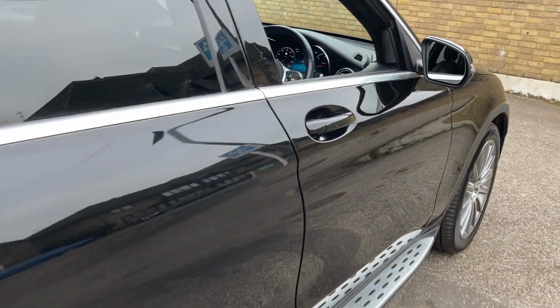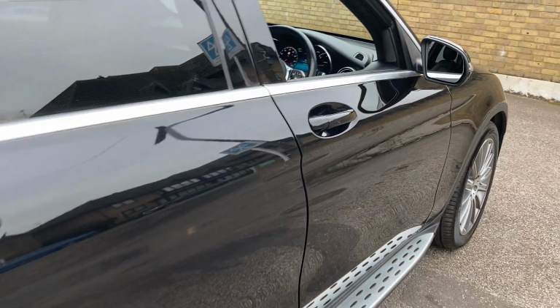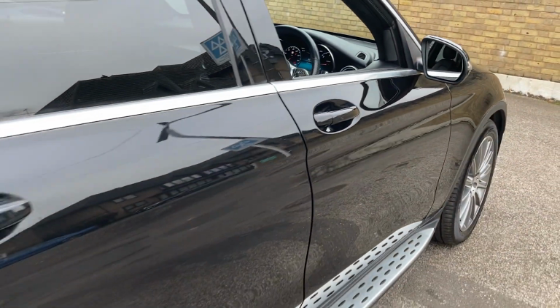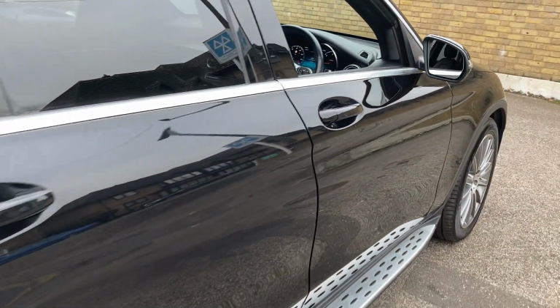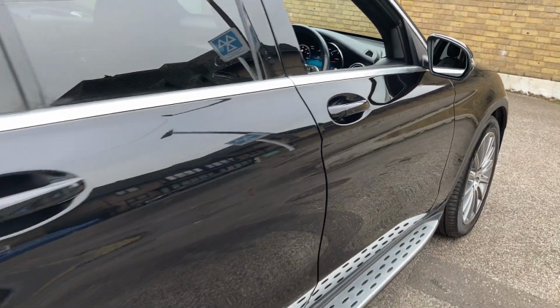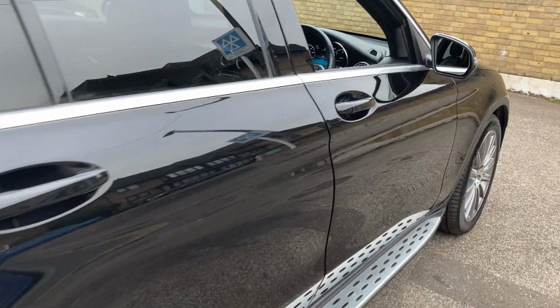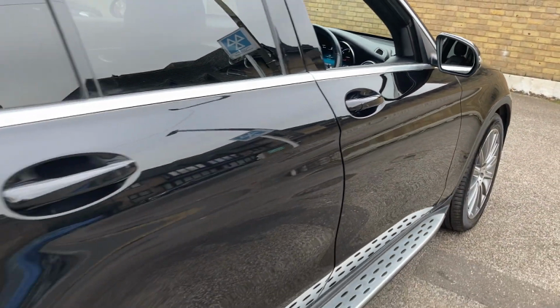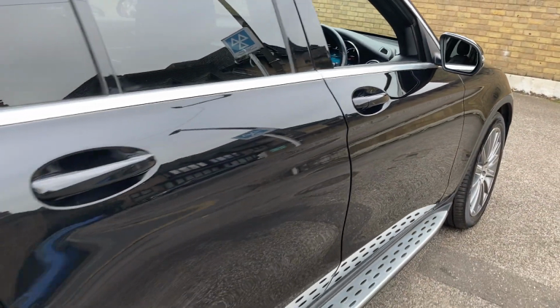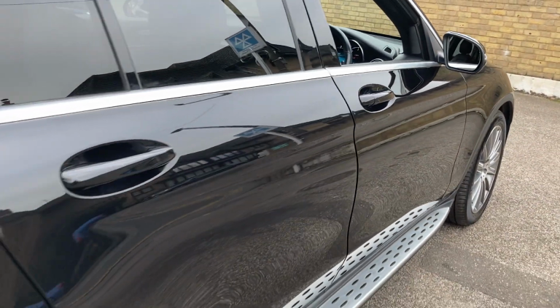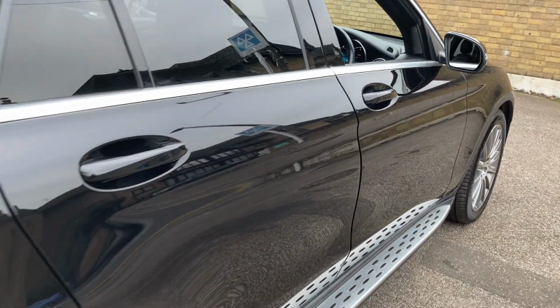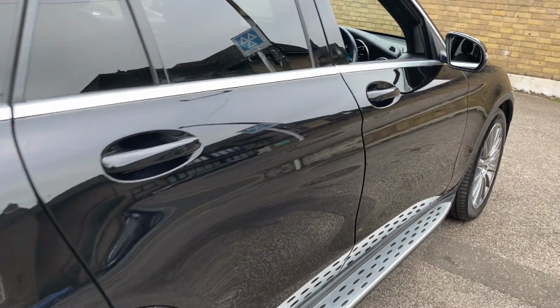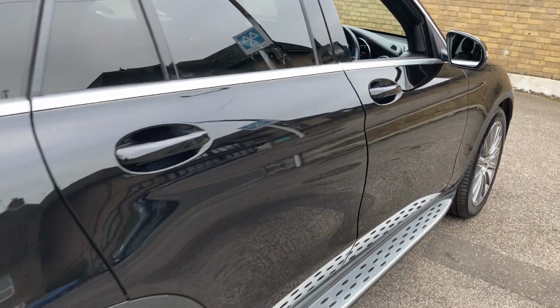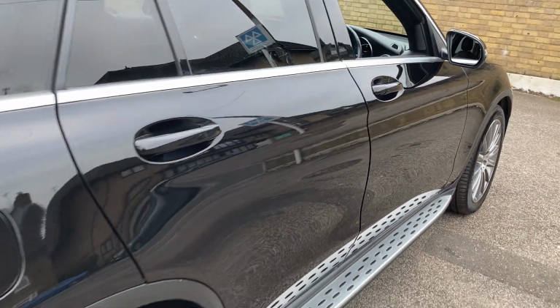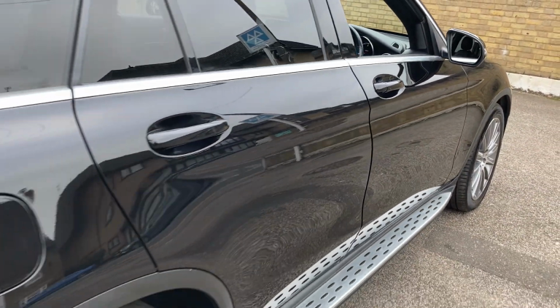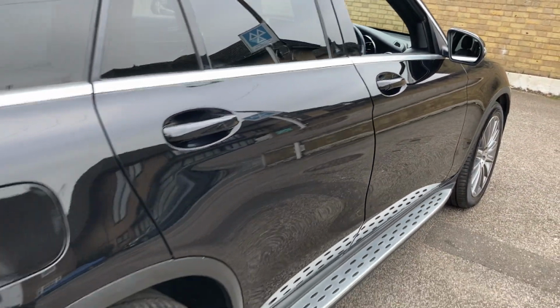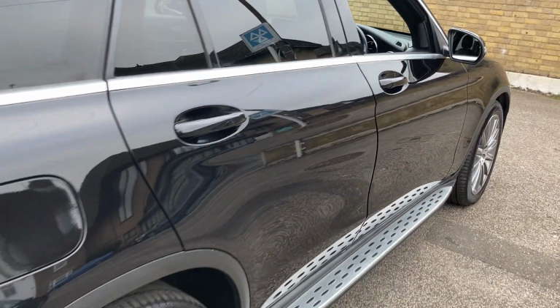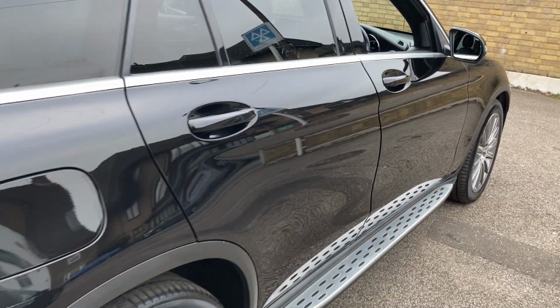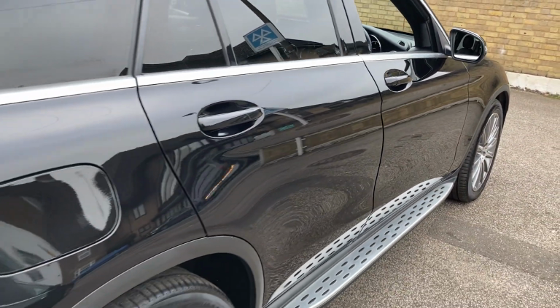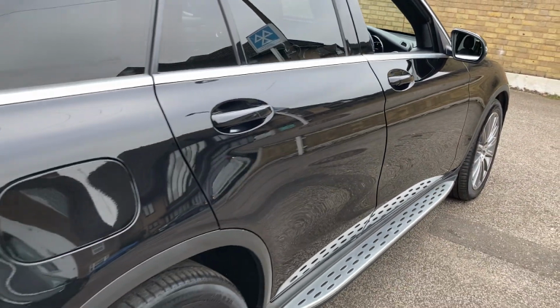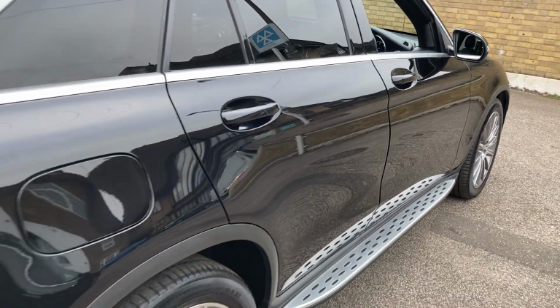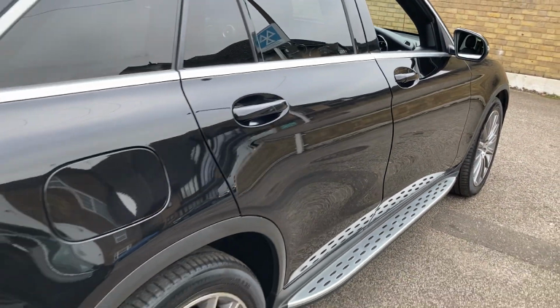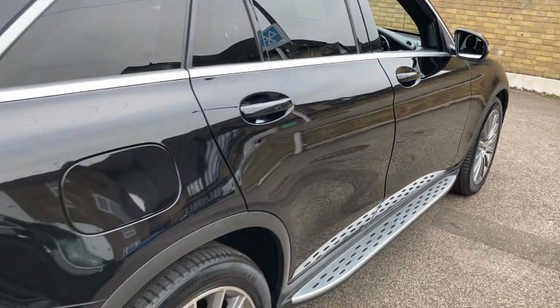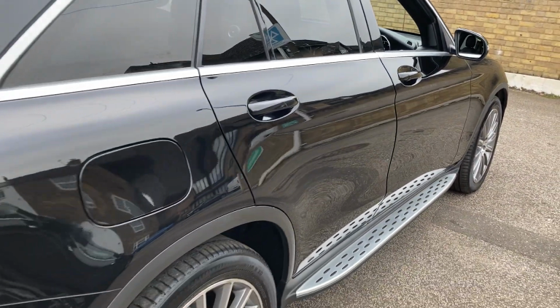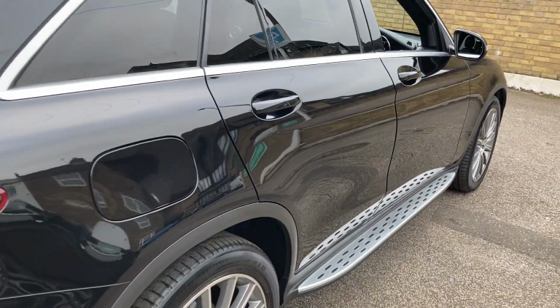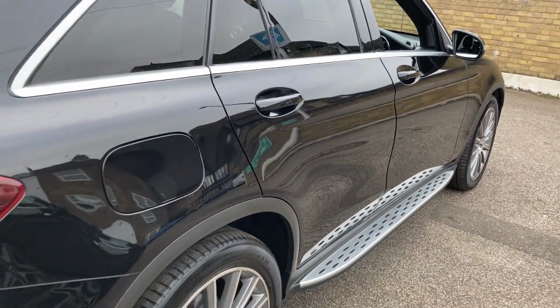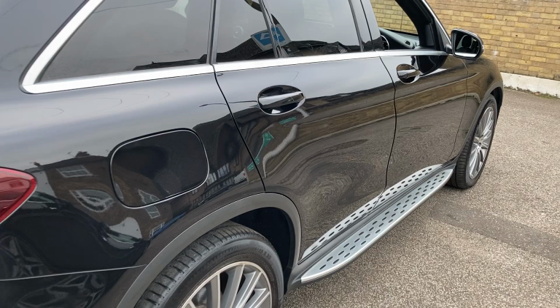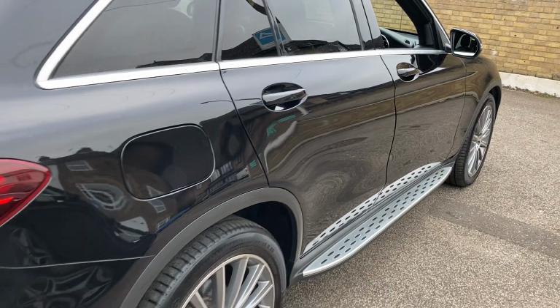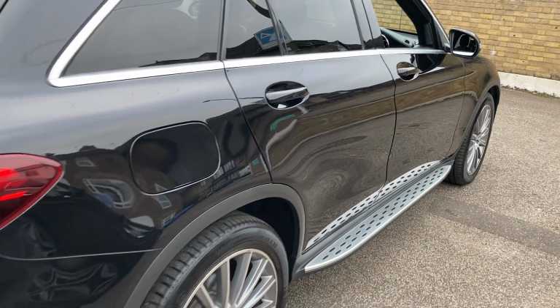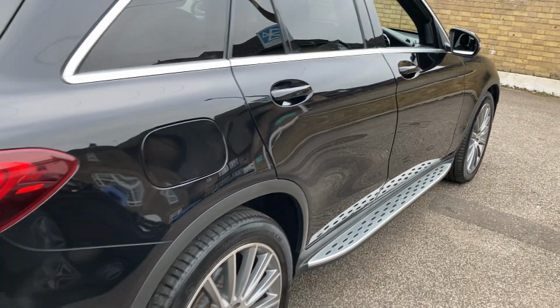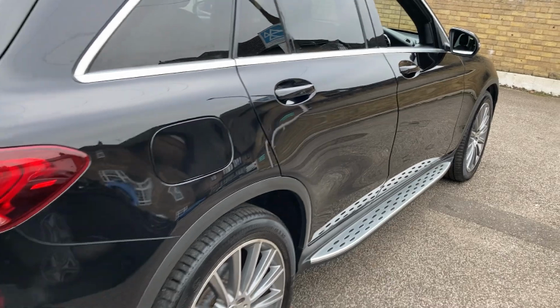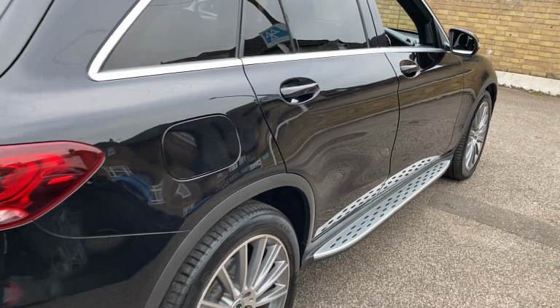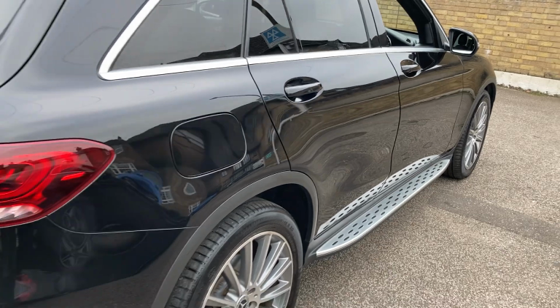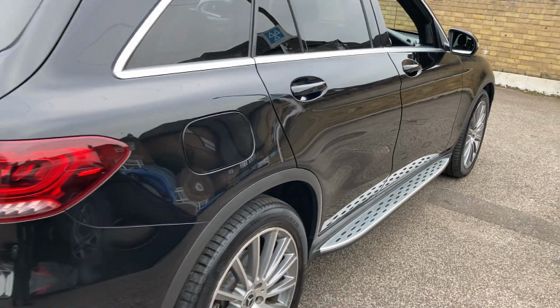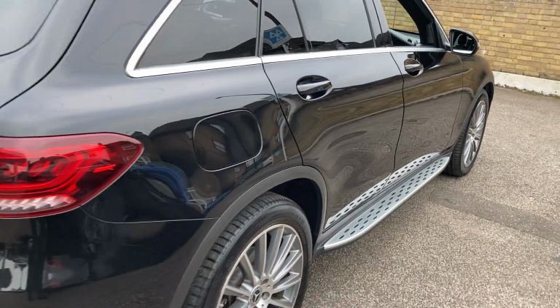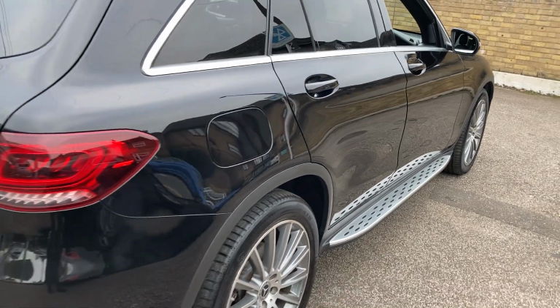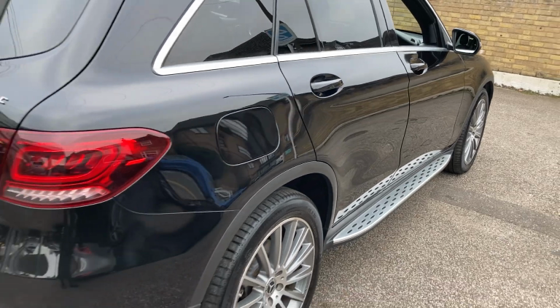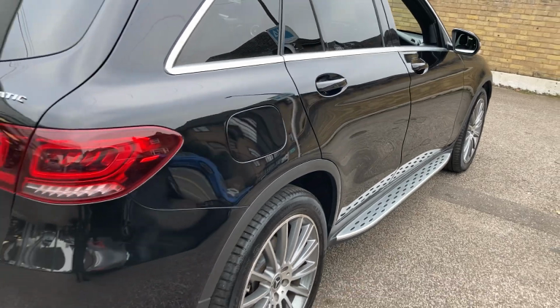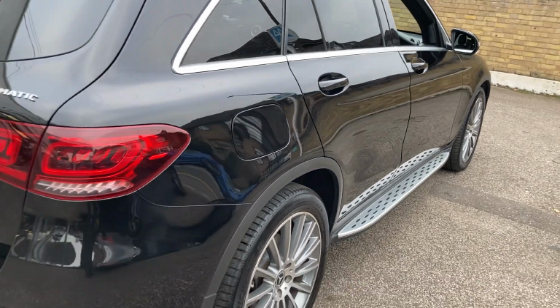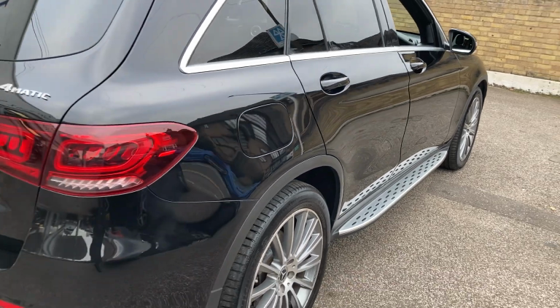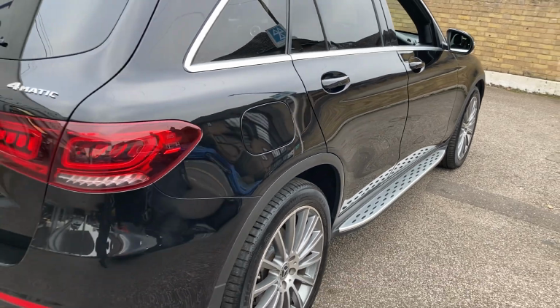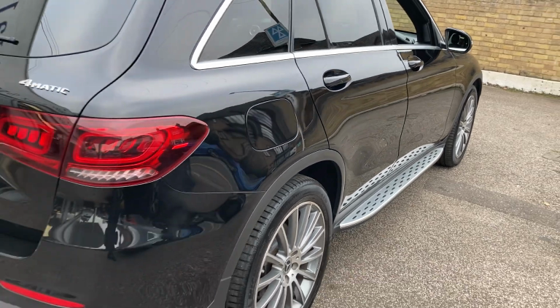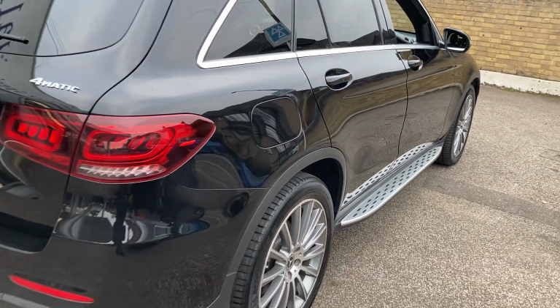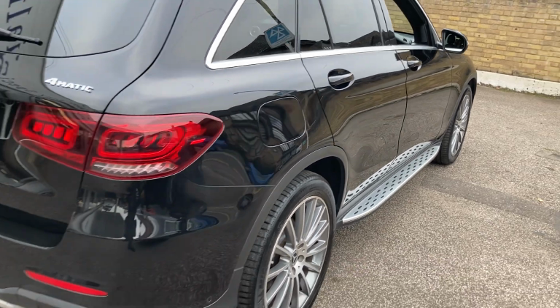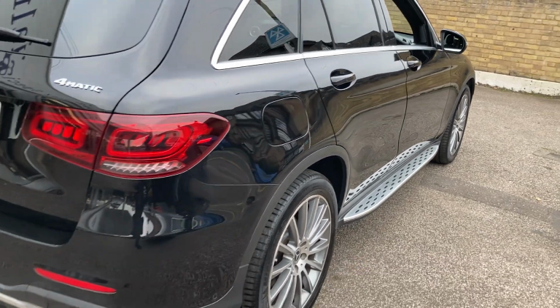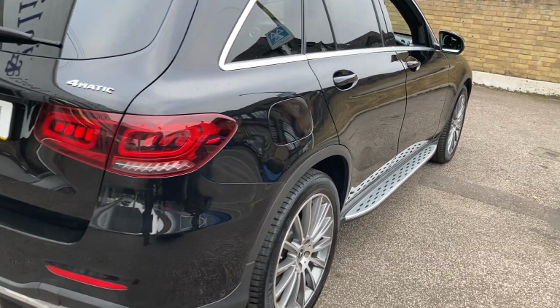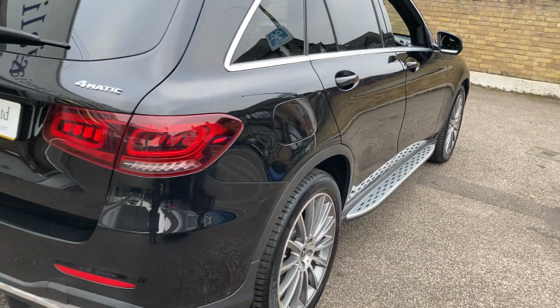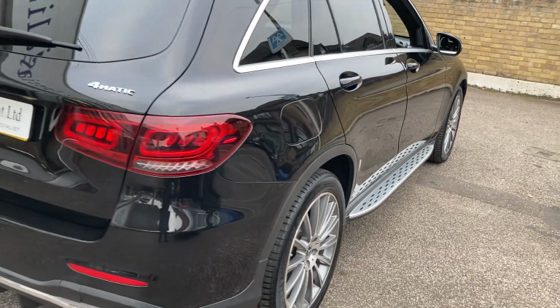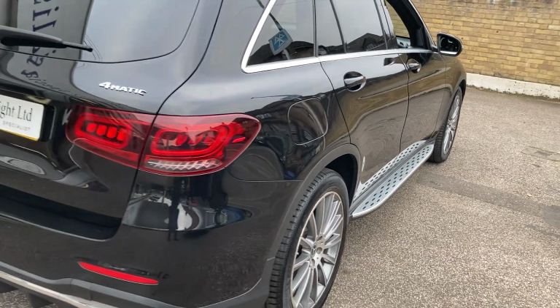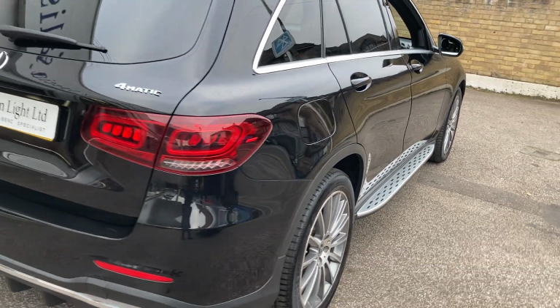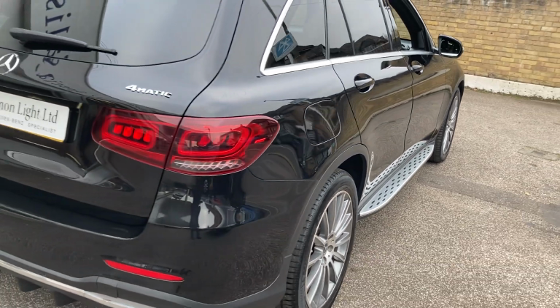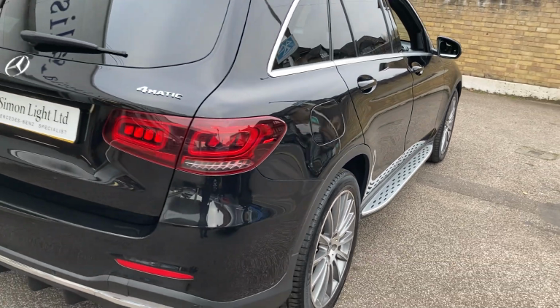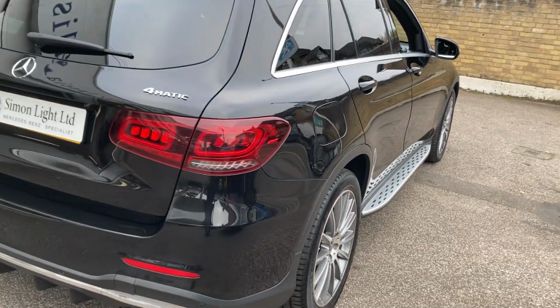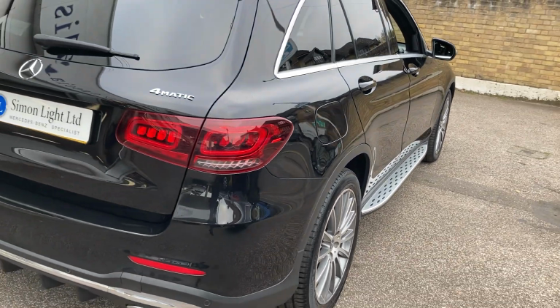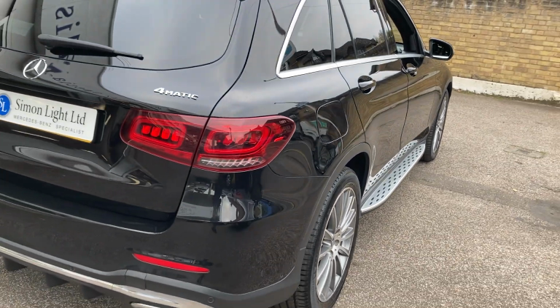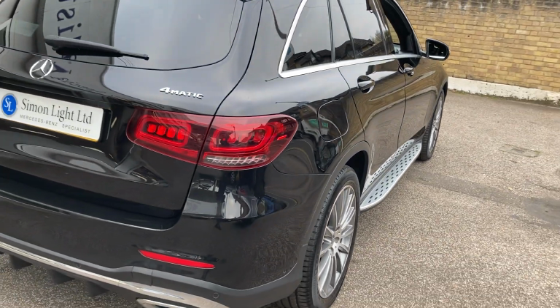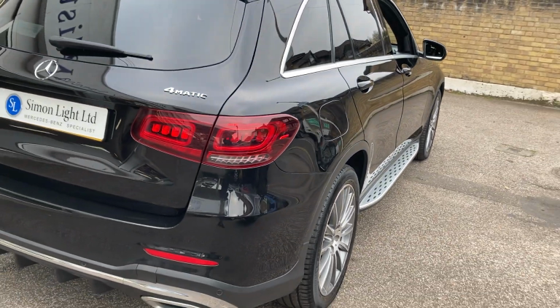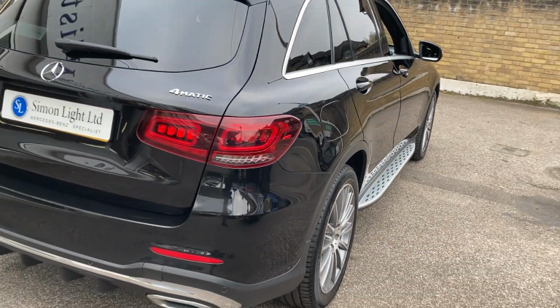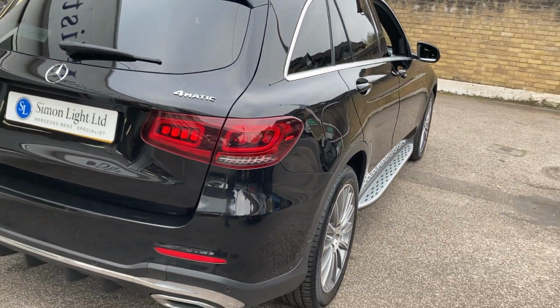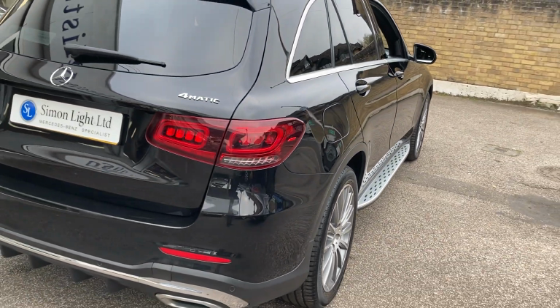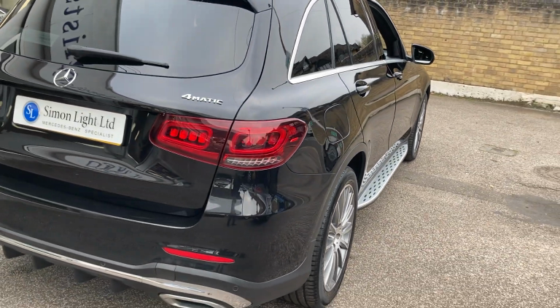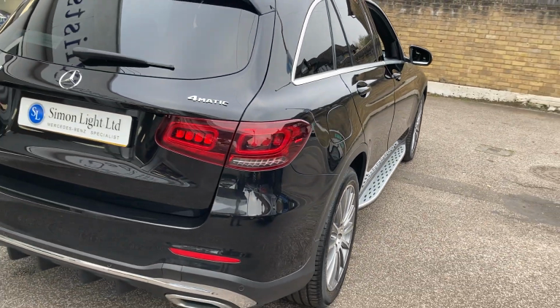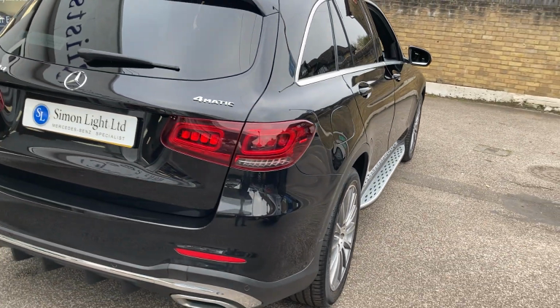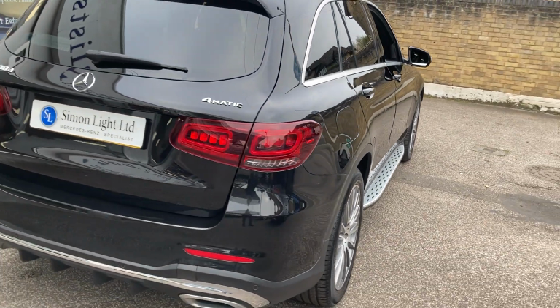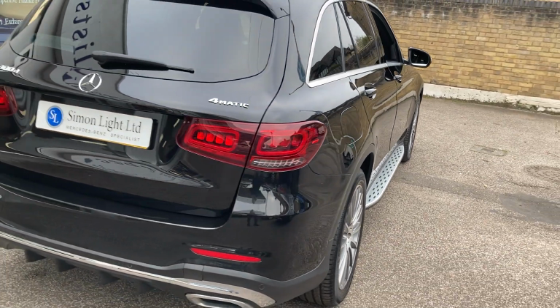As you can see, it has side running boards and AMG alloy wheels, and it has a full Mercedes-Benz service history.